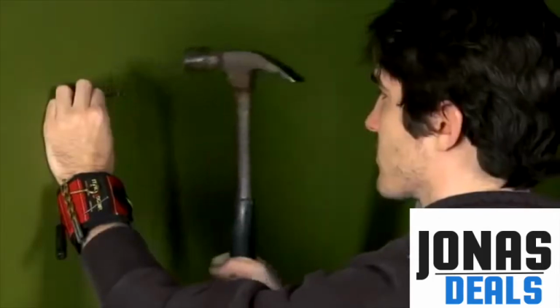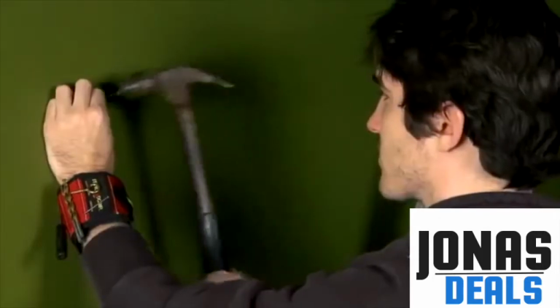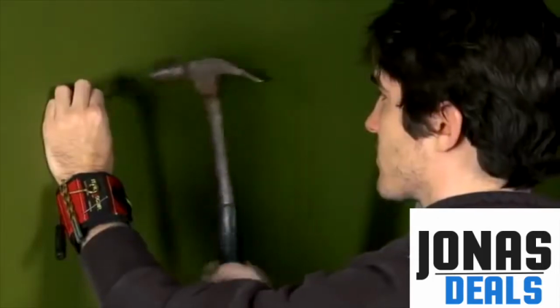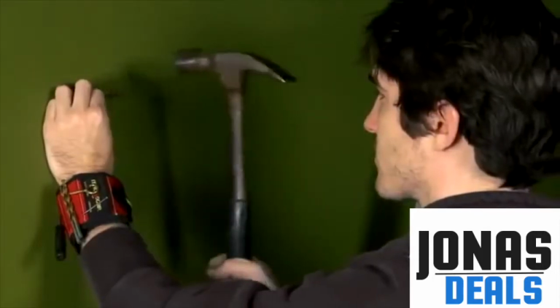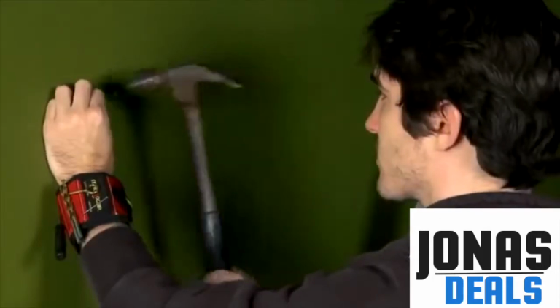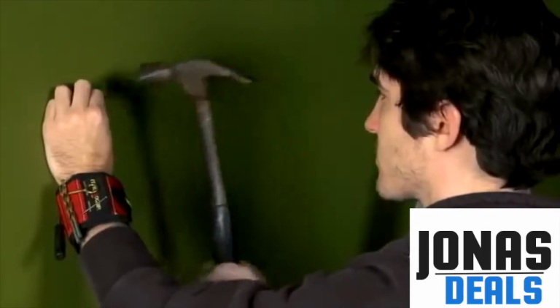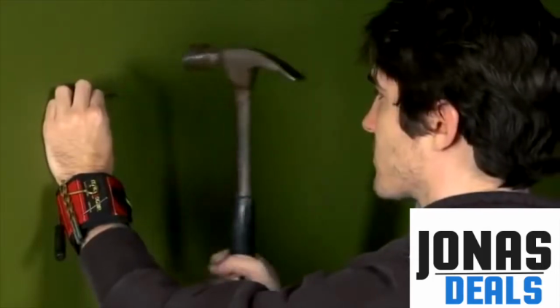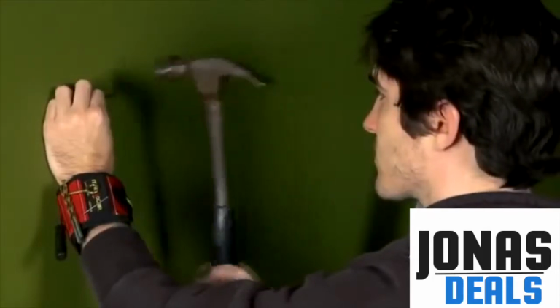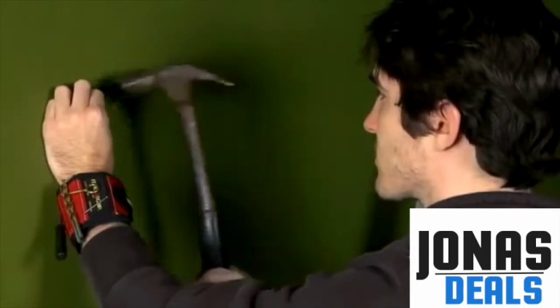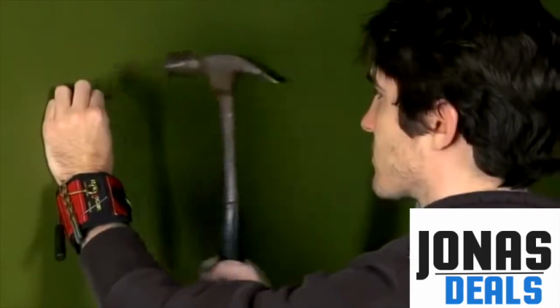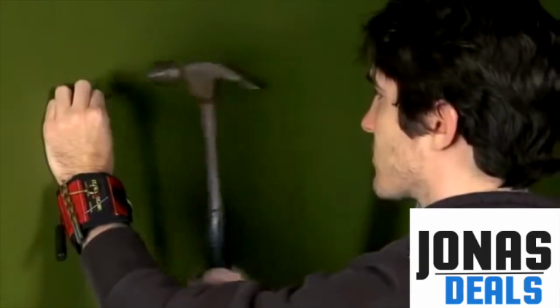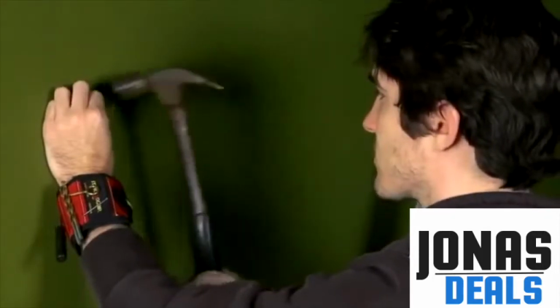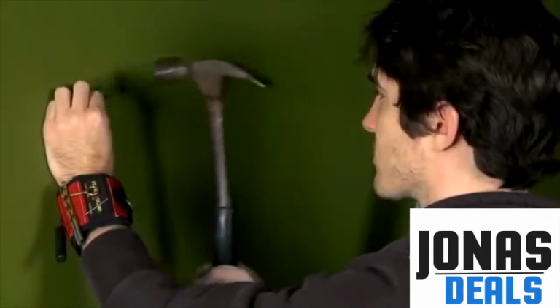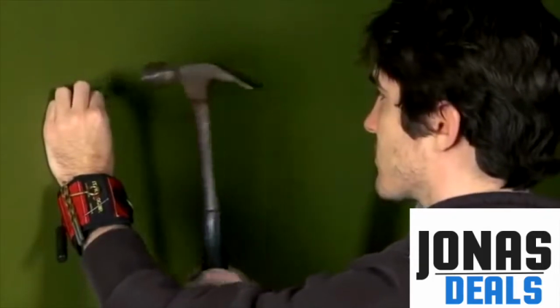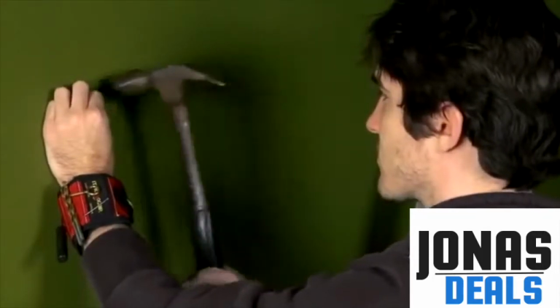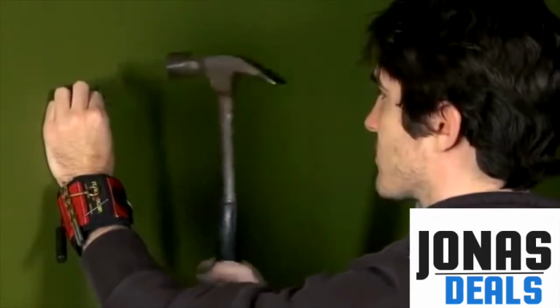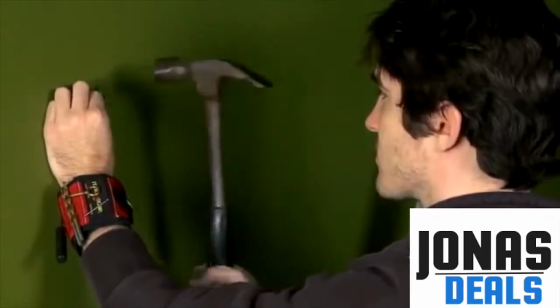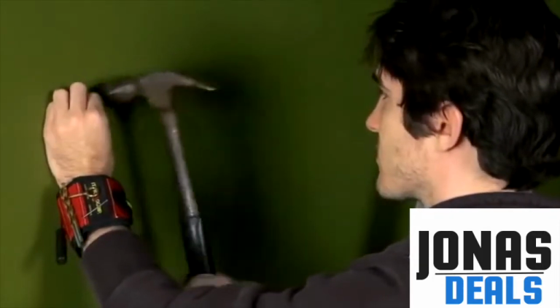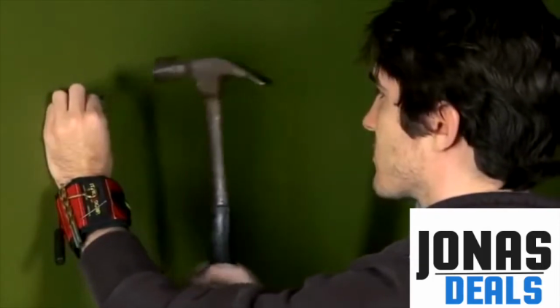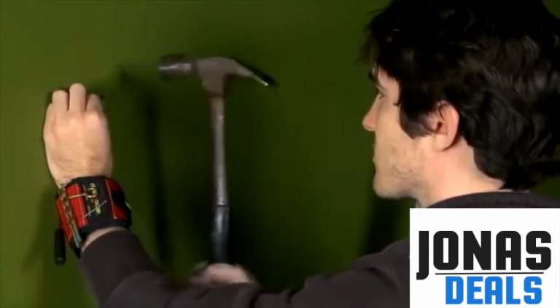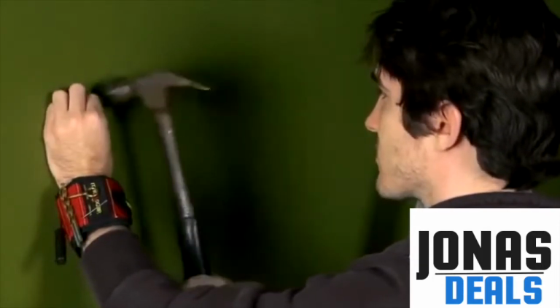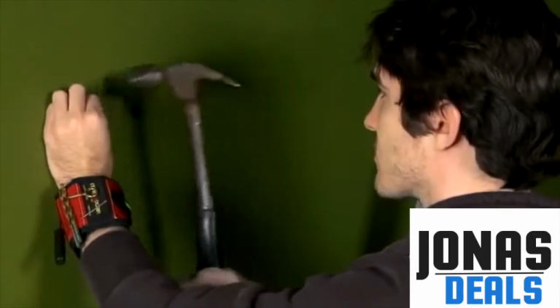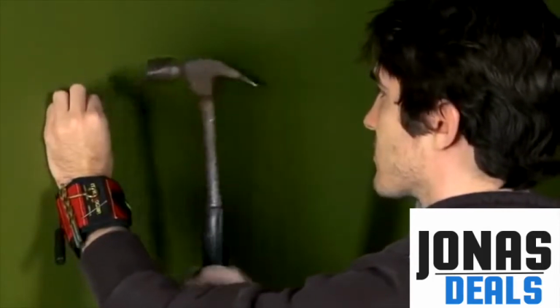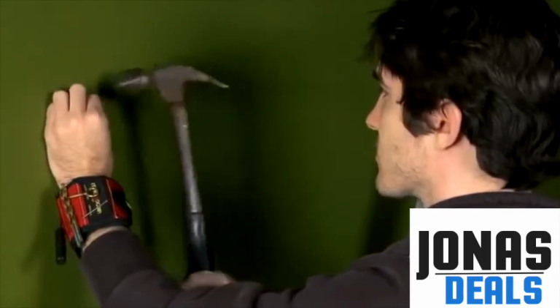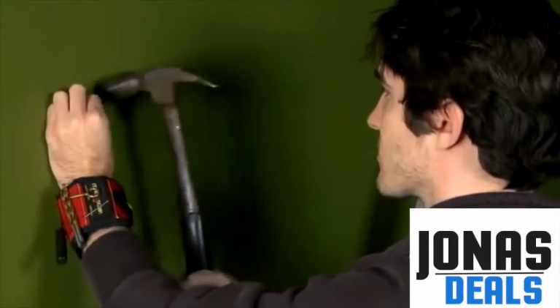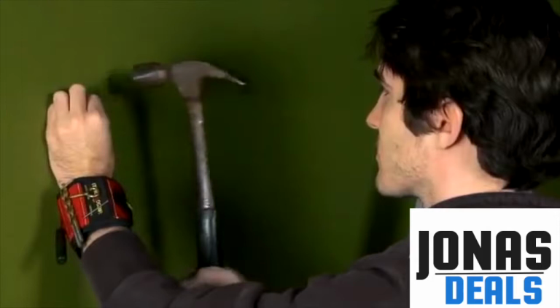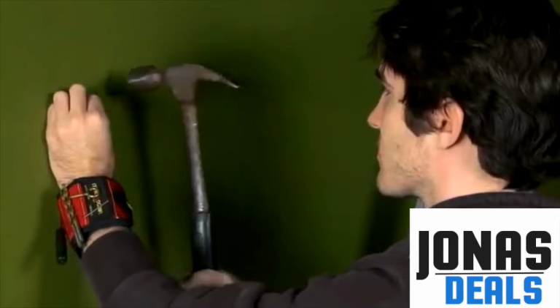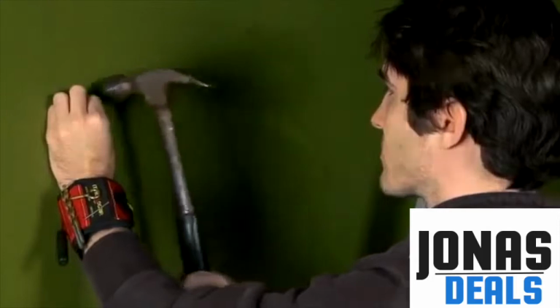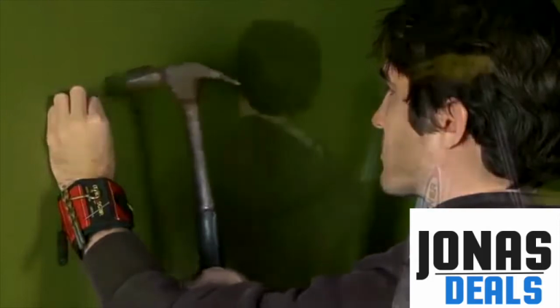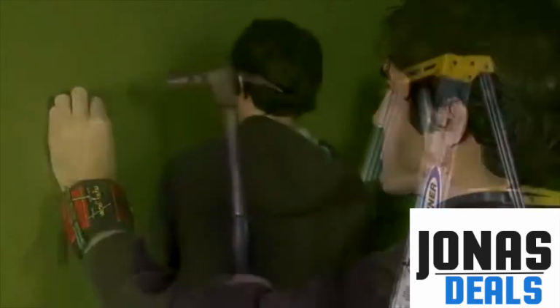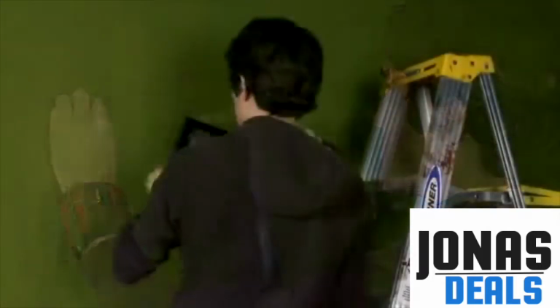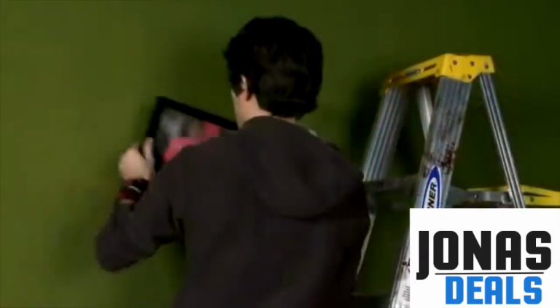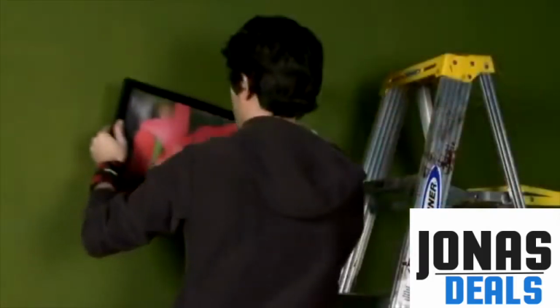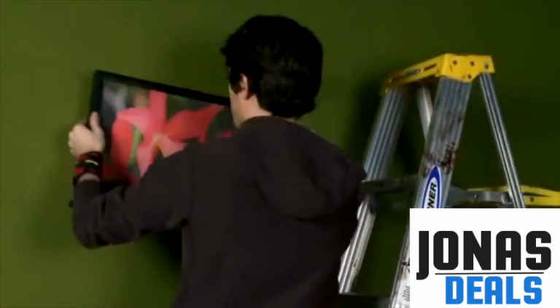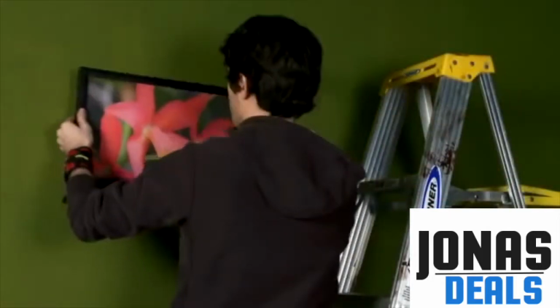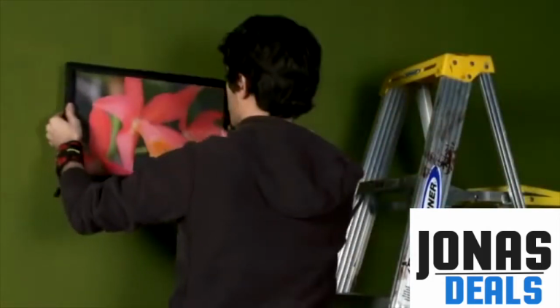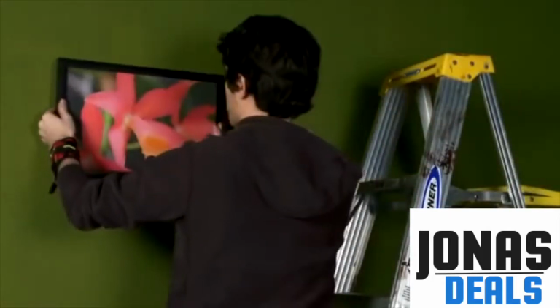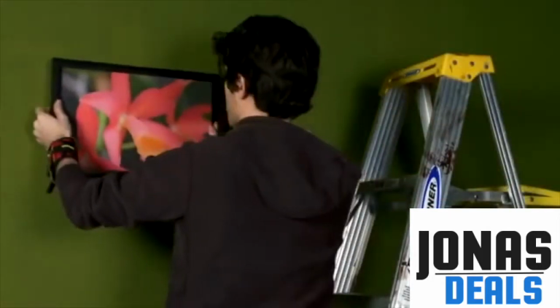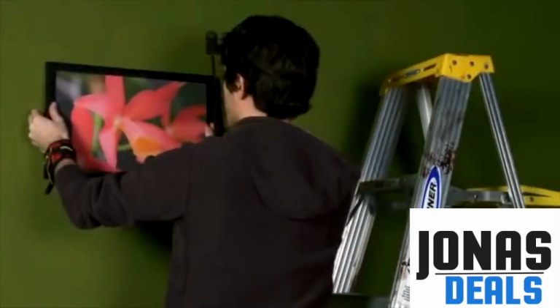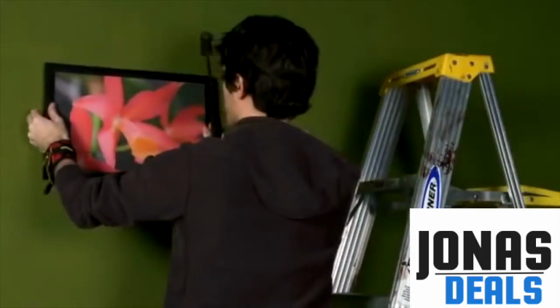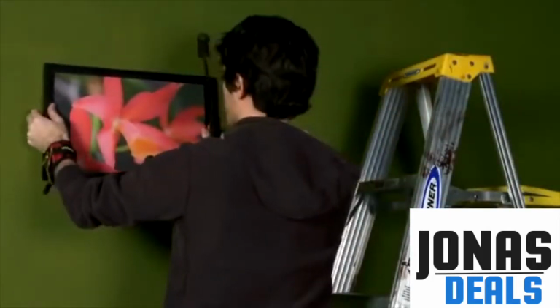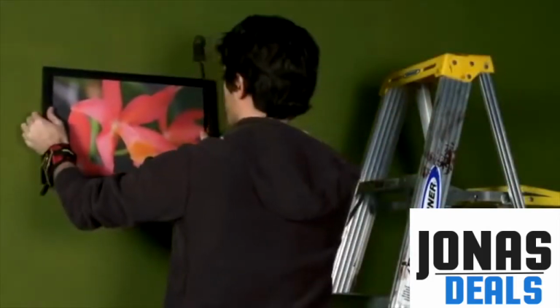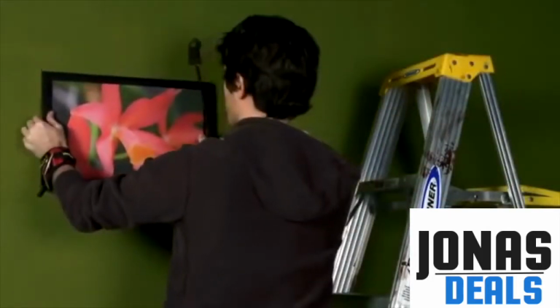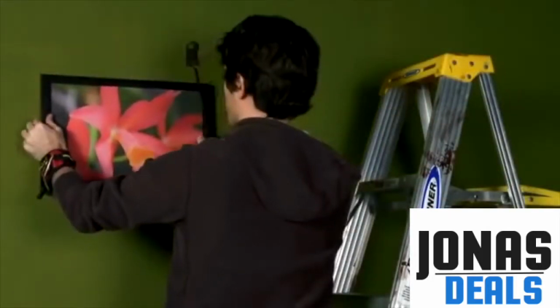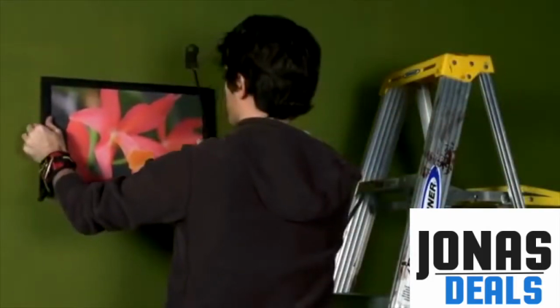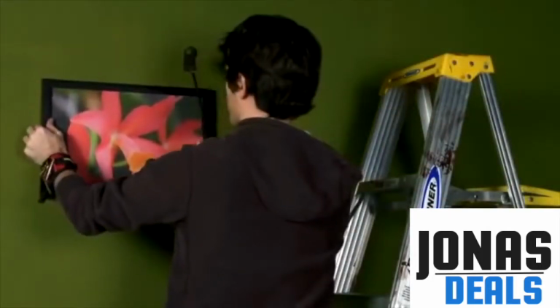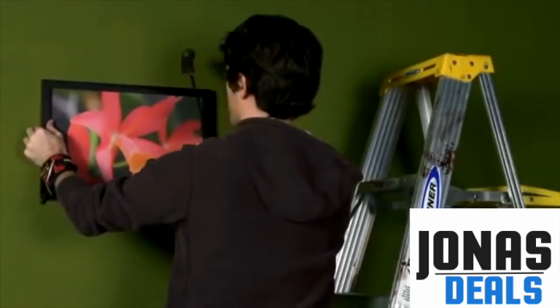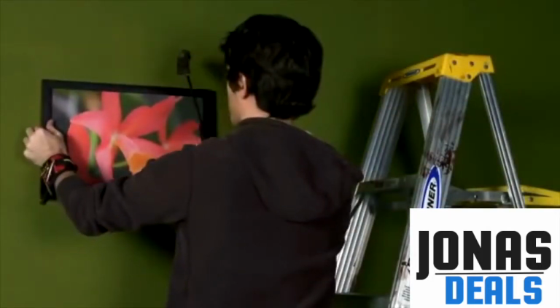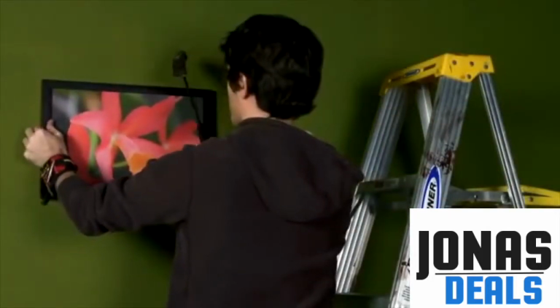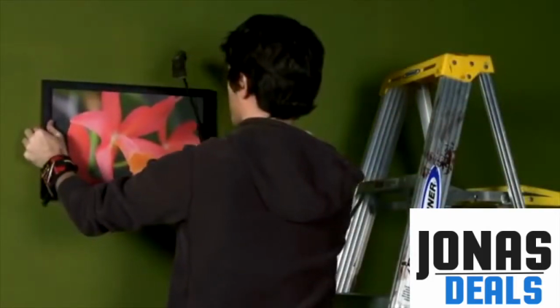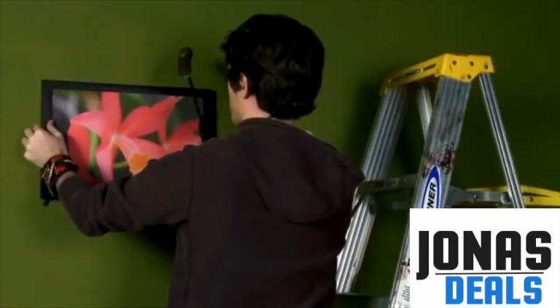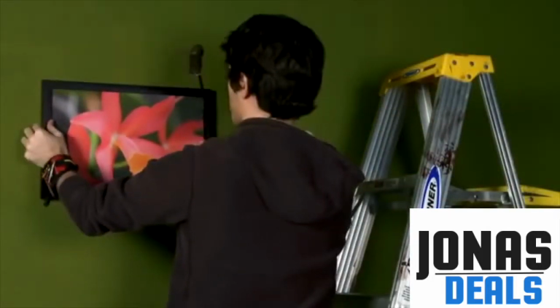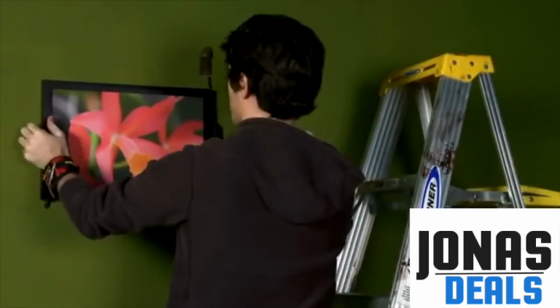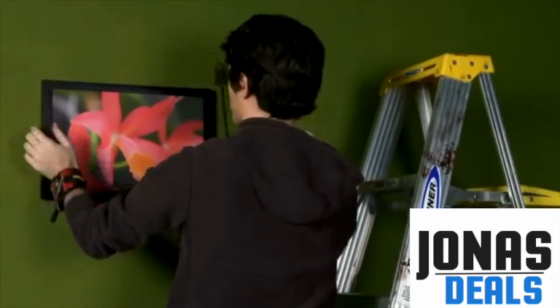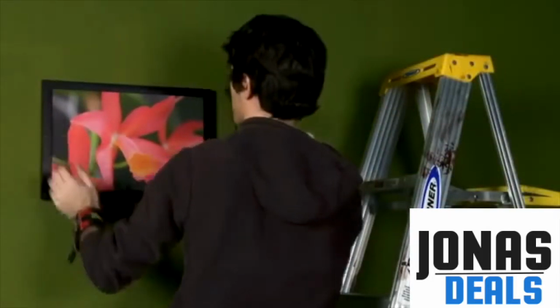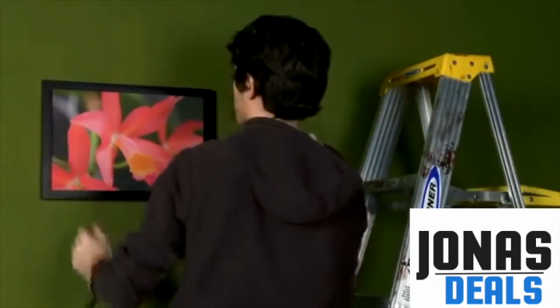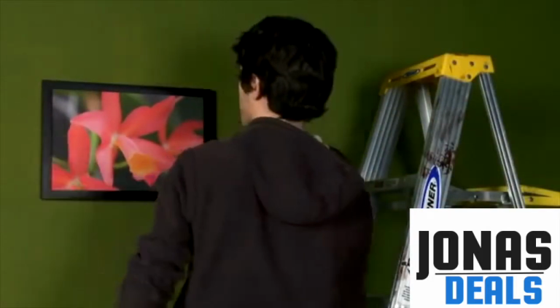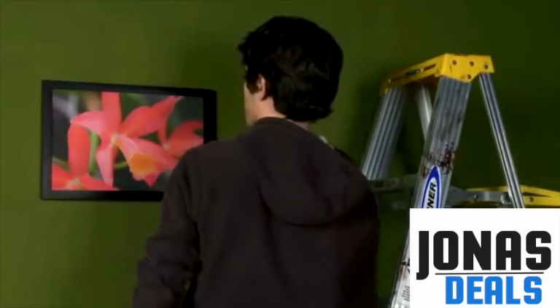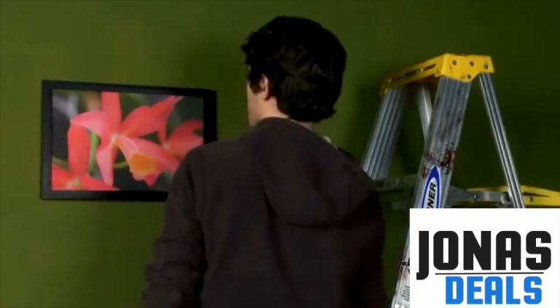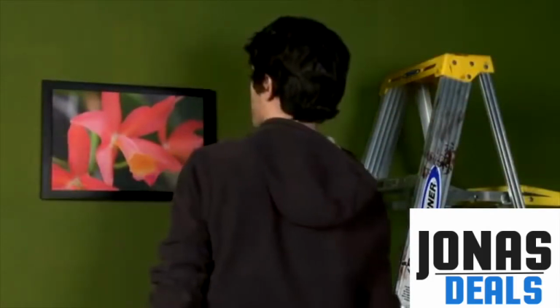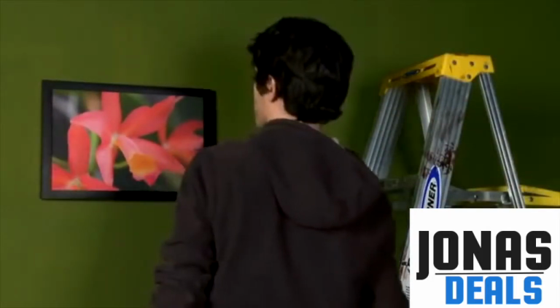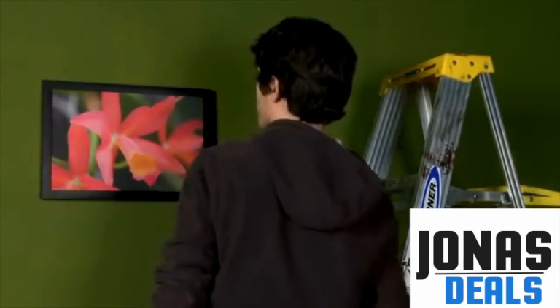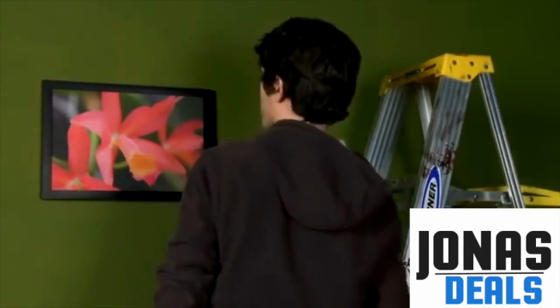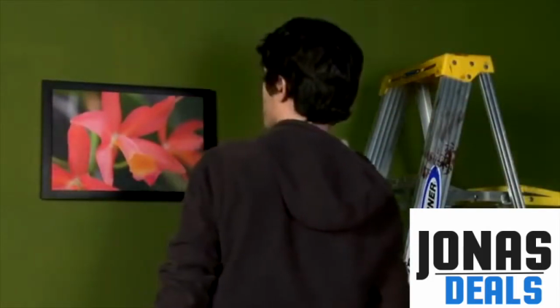Ideal for holding nails, screws, bolts, drill bits, and small tools, the MagnoGrip is the perfect companion for jobs of any size around the house or shop.